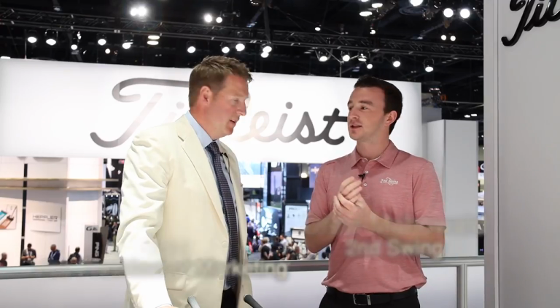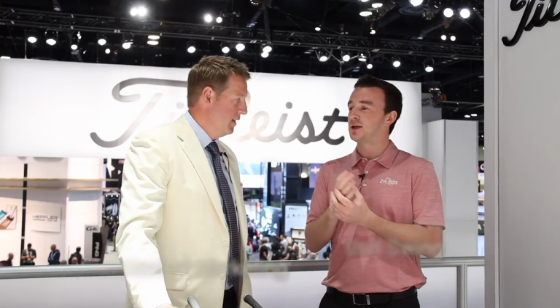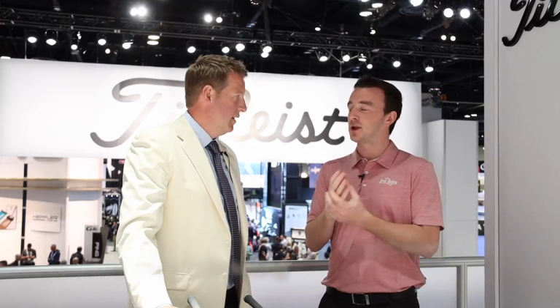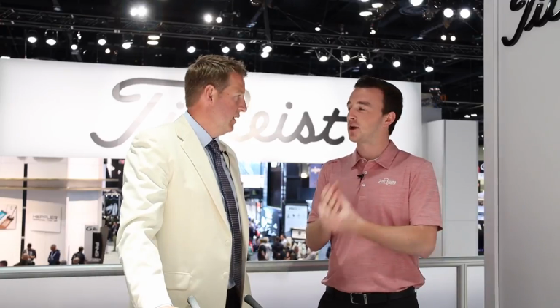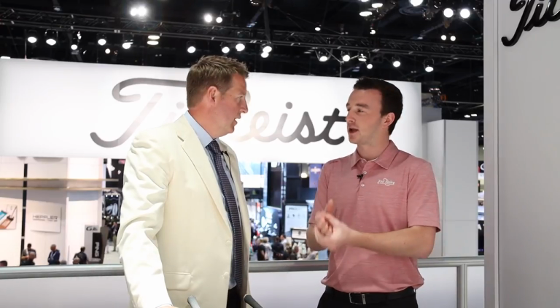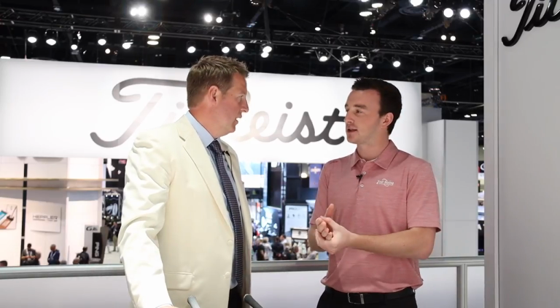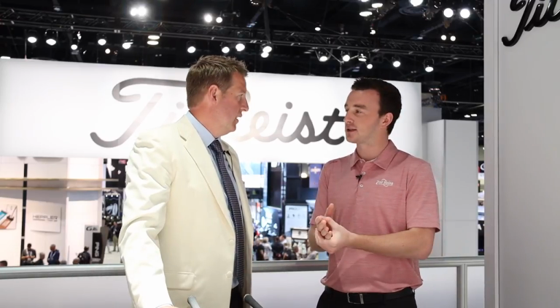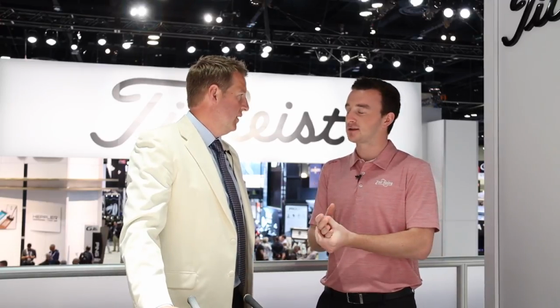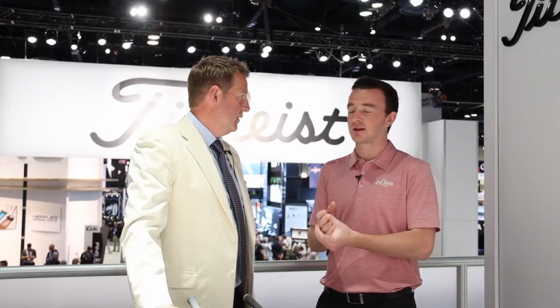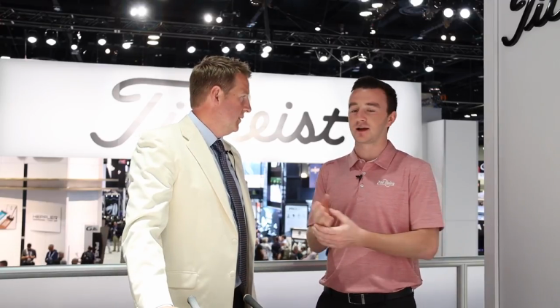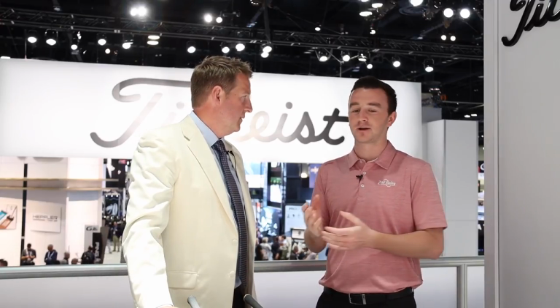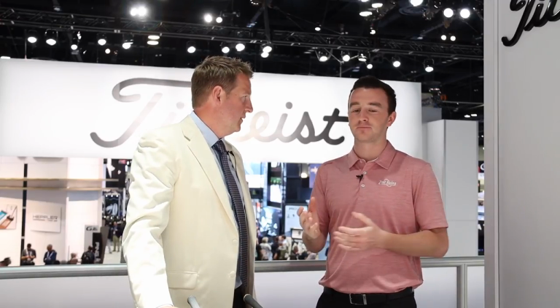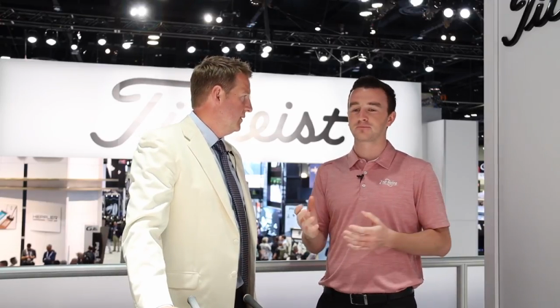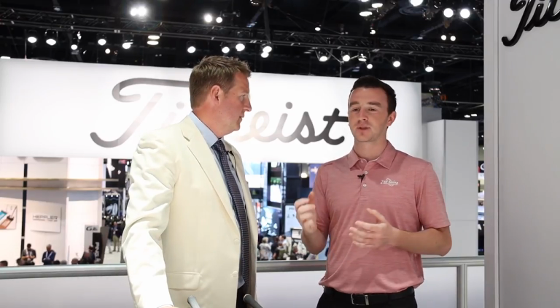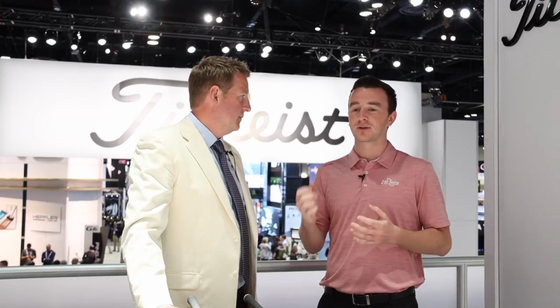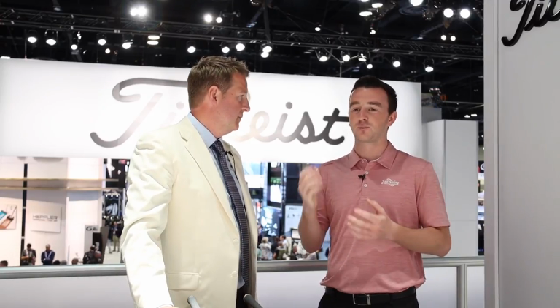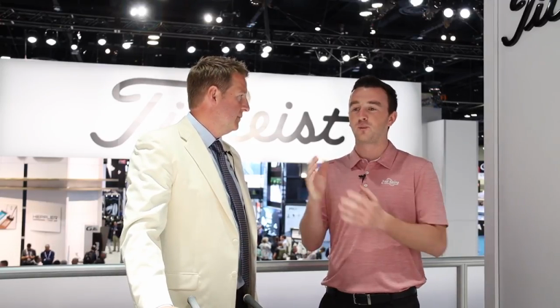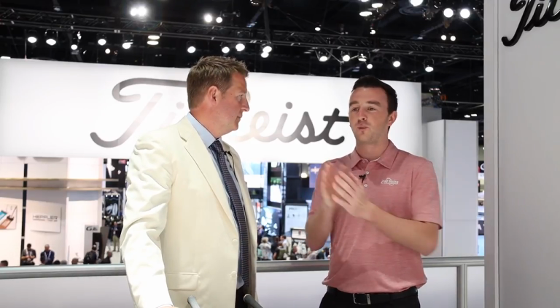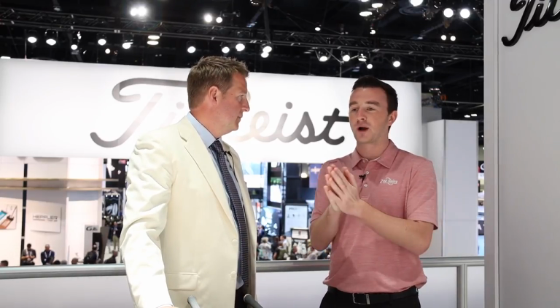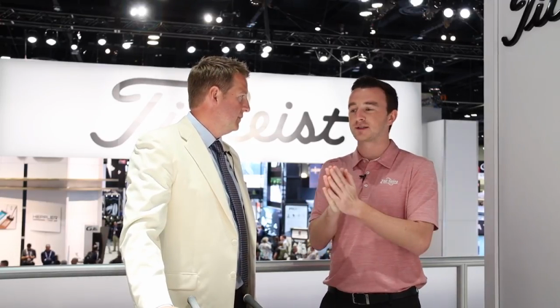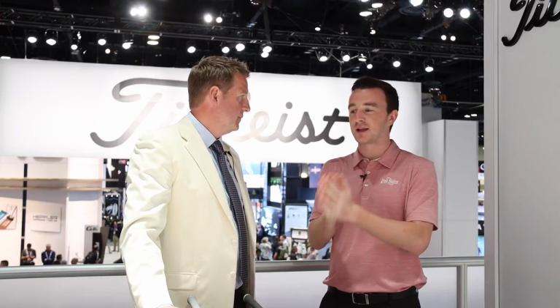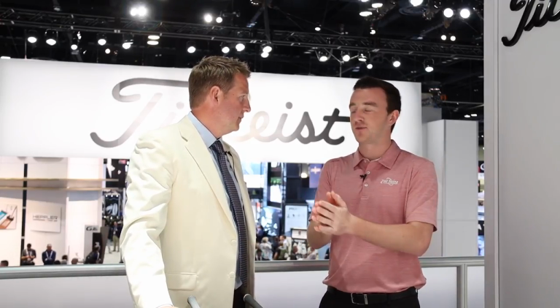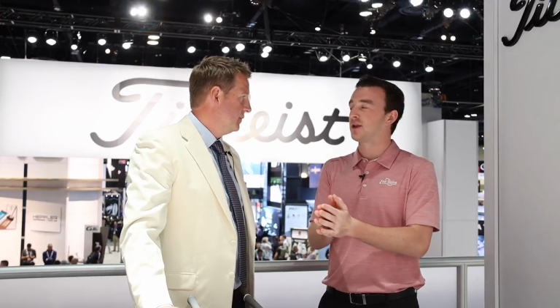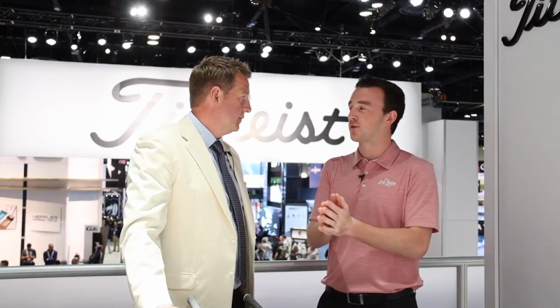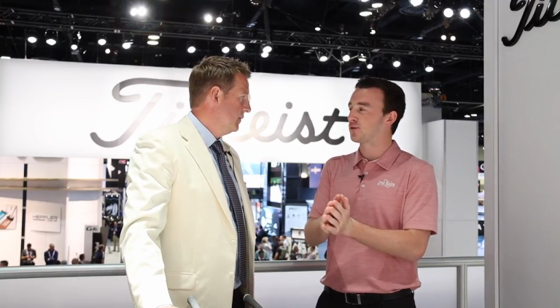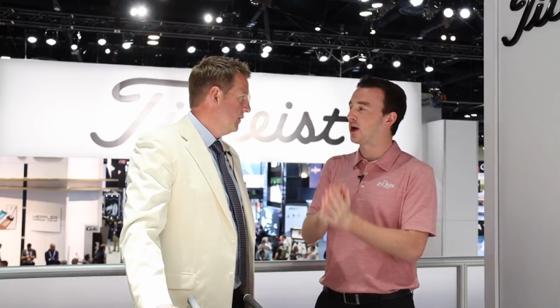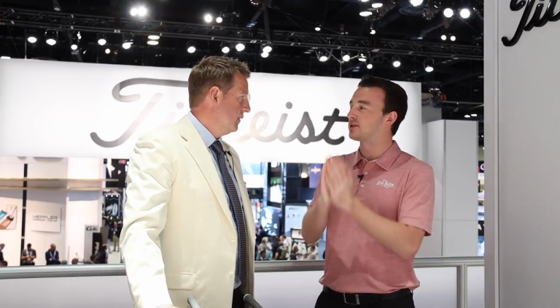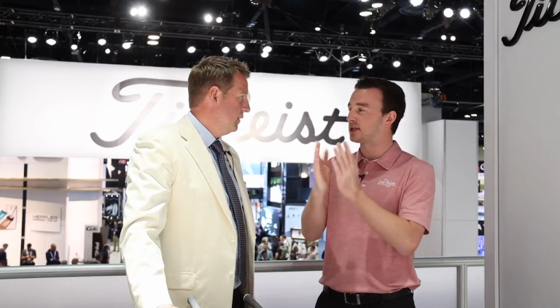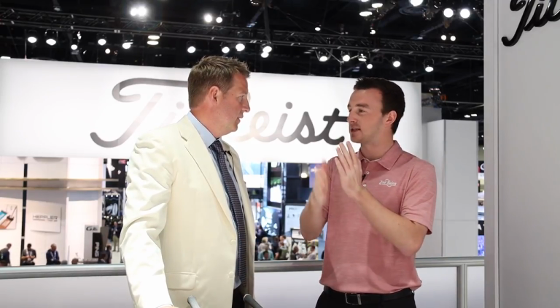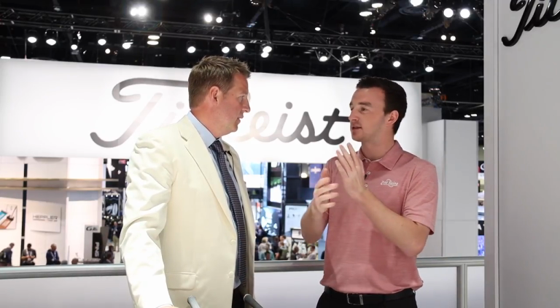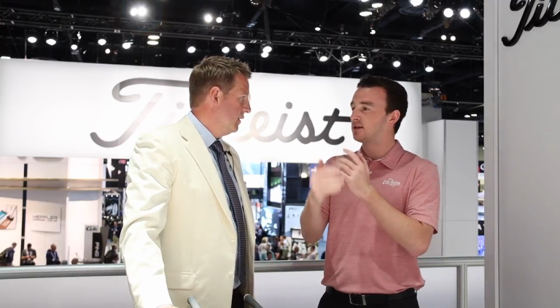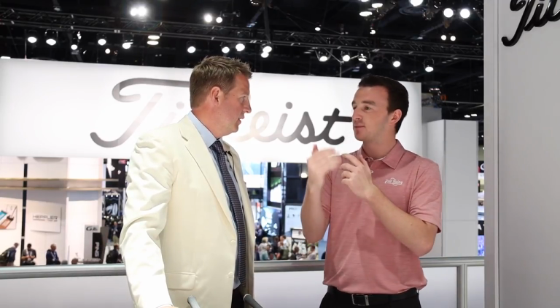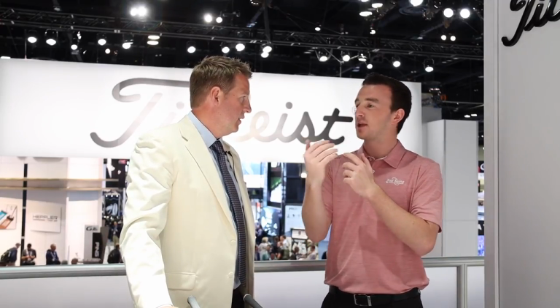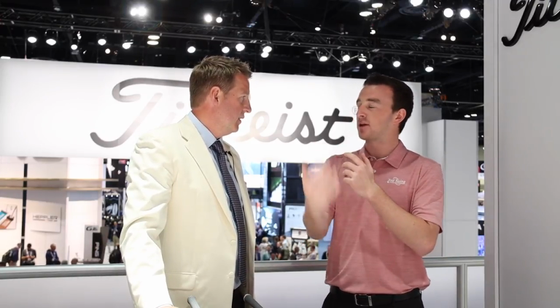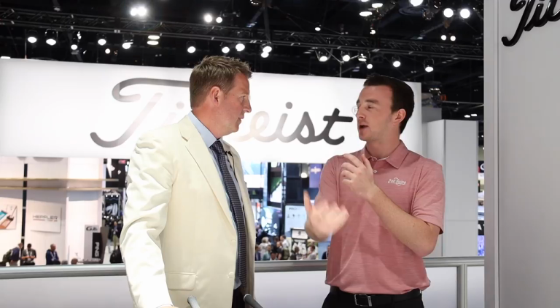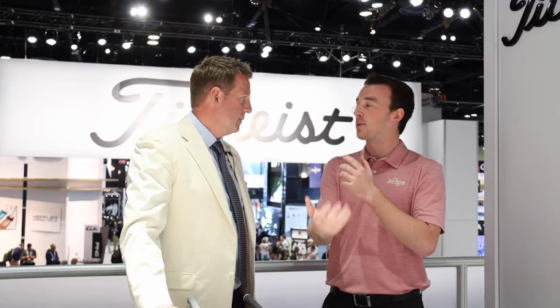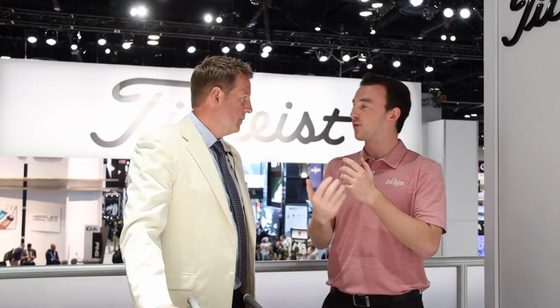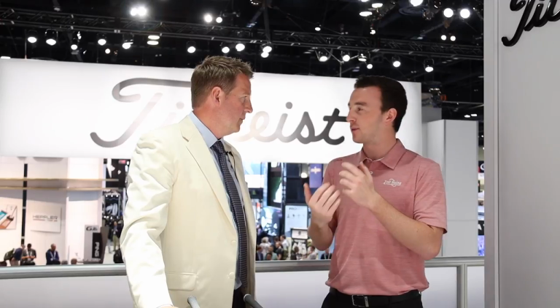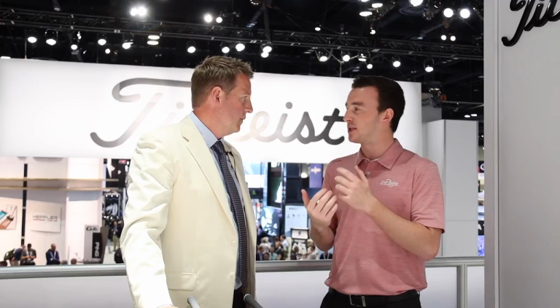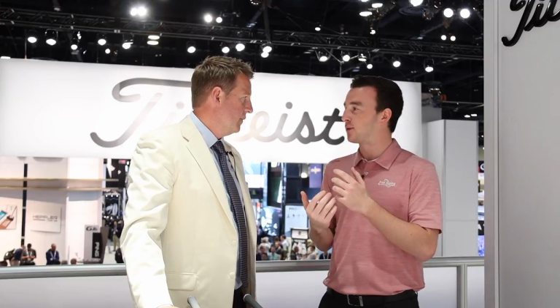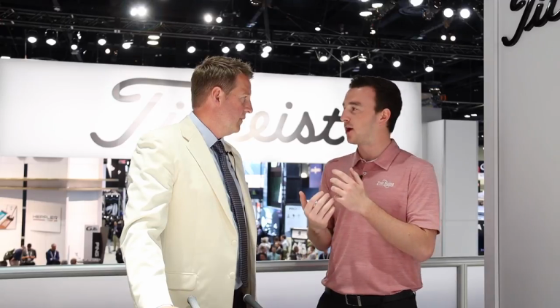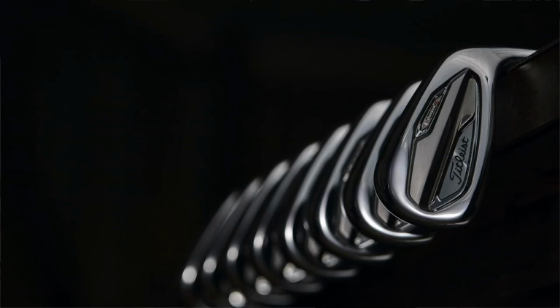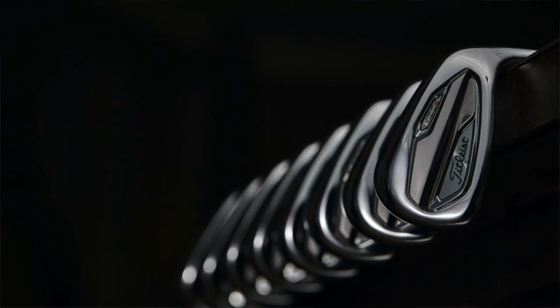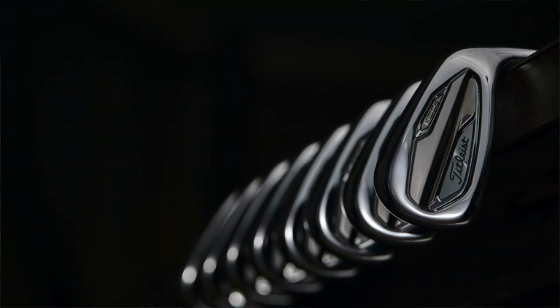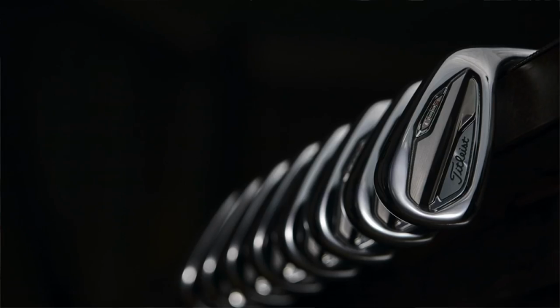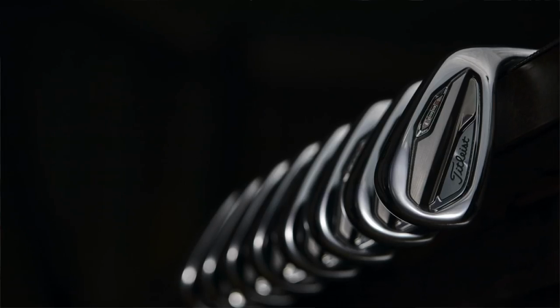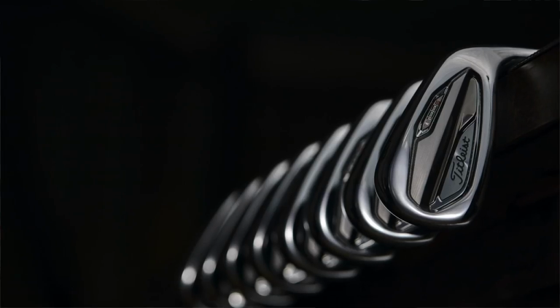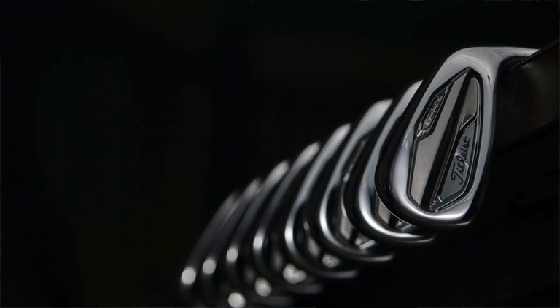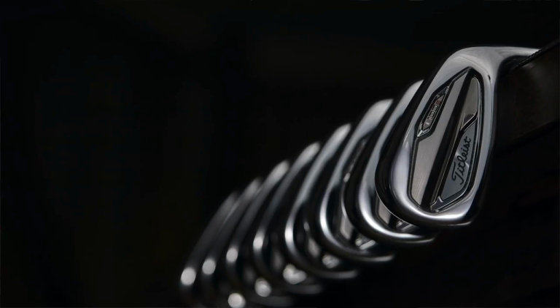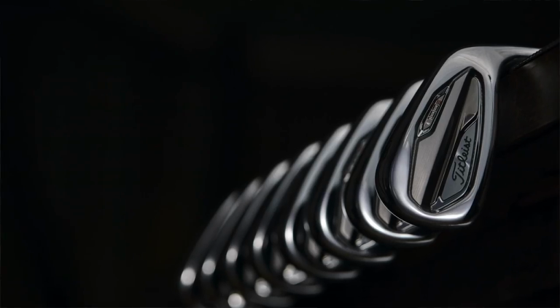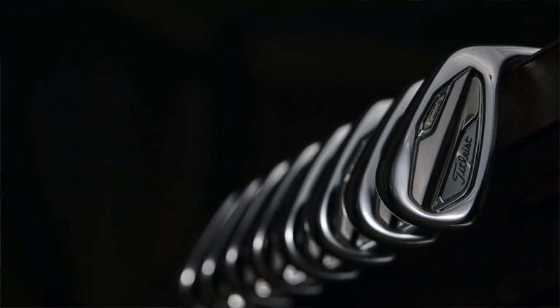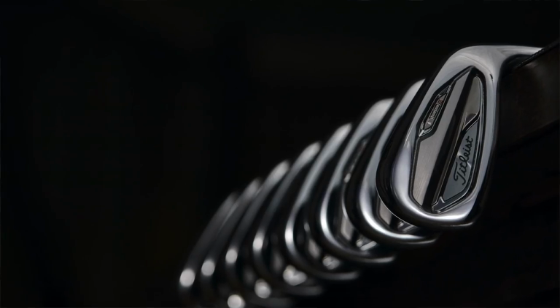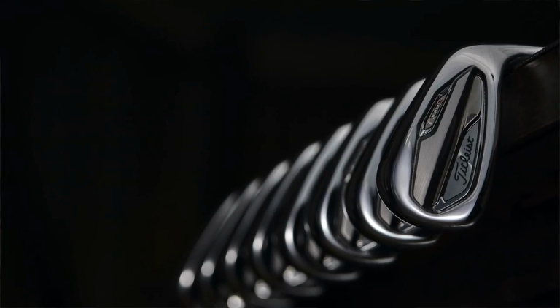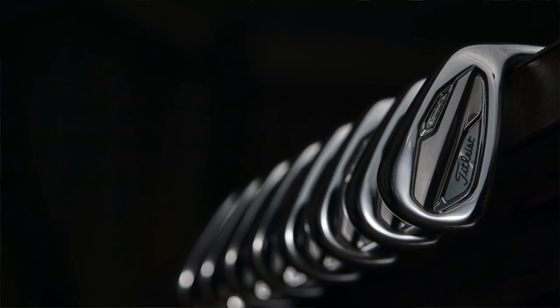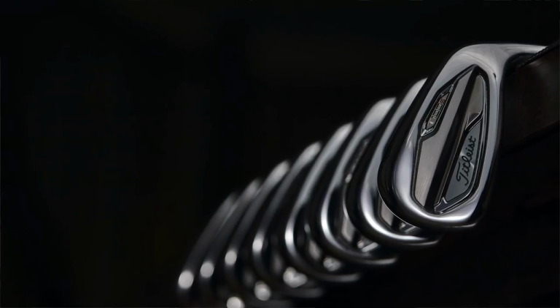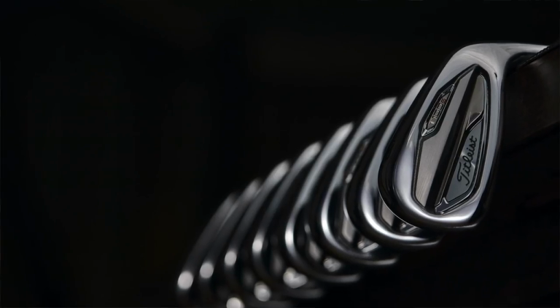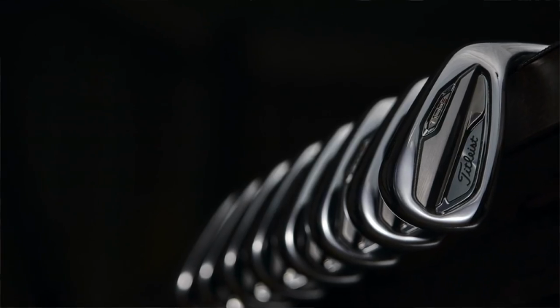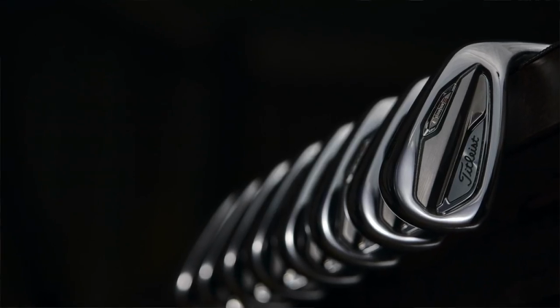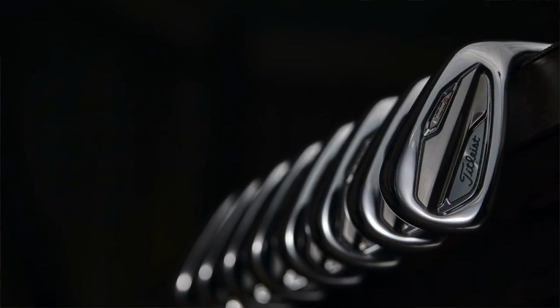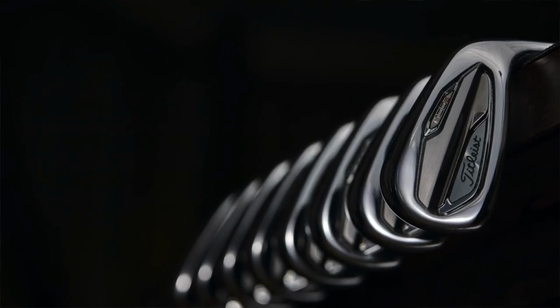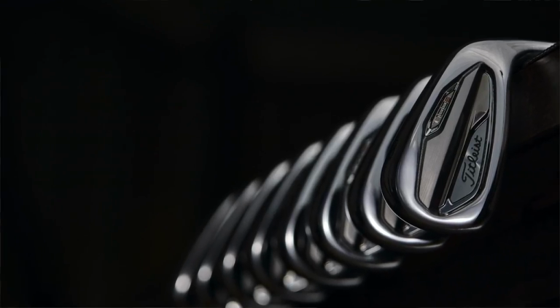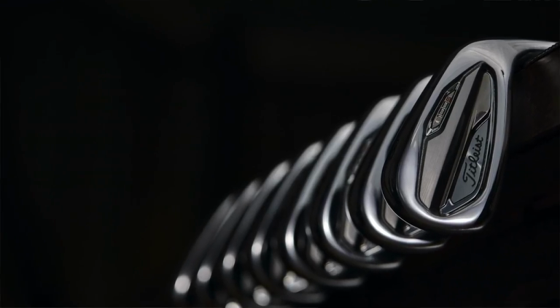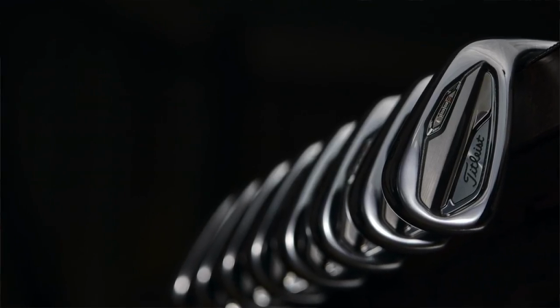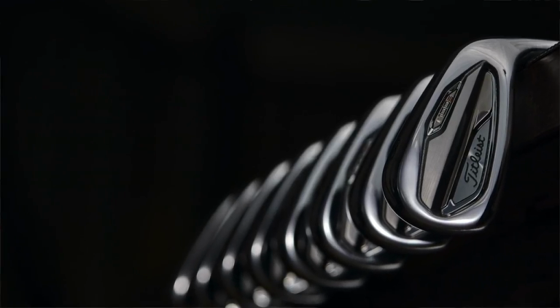The T100S — where does that fit in? Obviously it's coming from the T100, but you've made a bunch of adjustments to gain that distance.